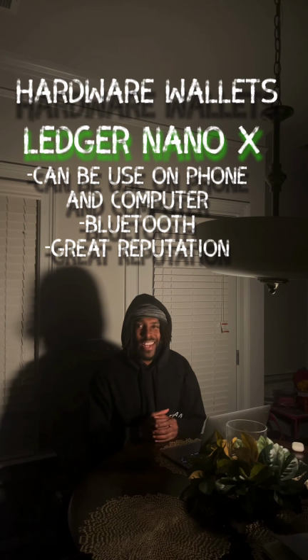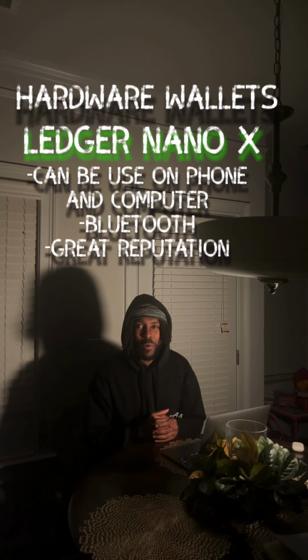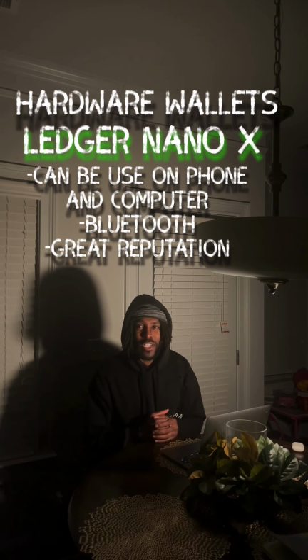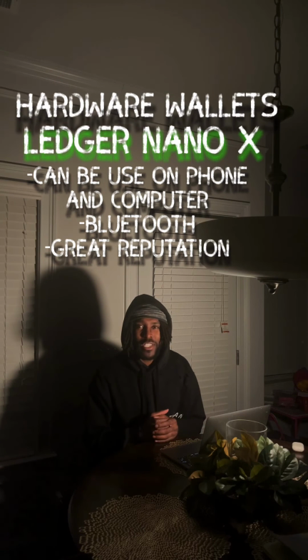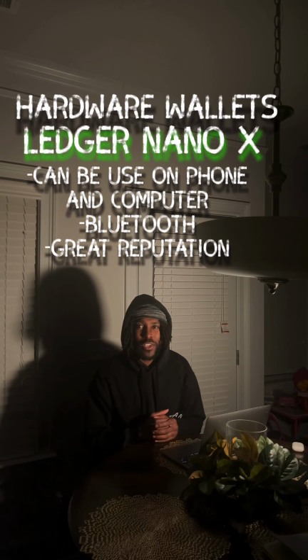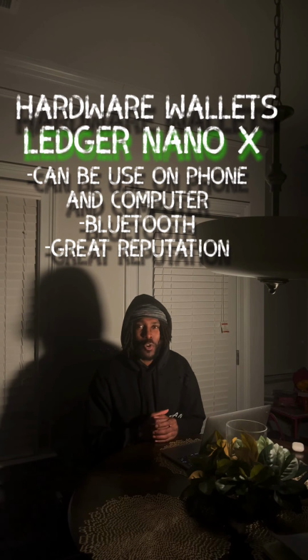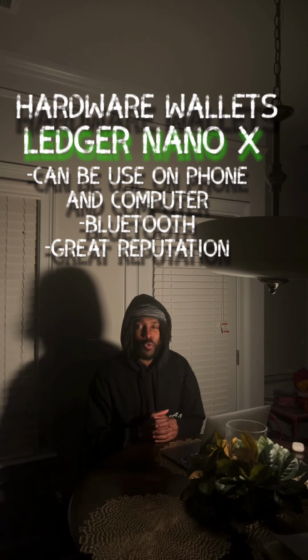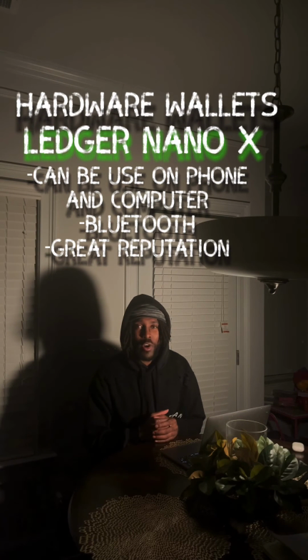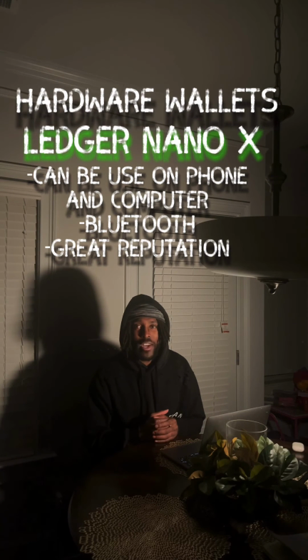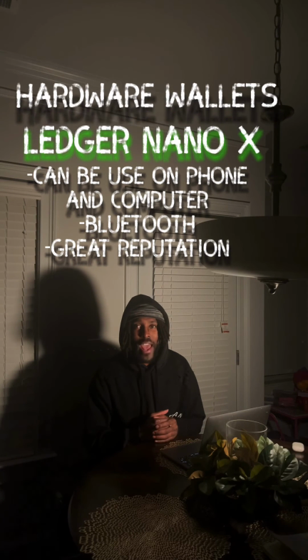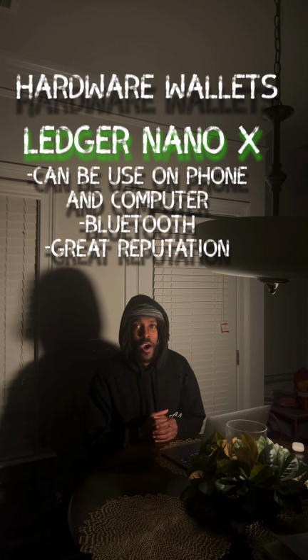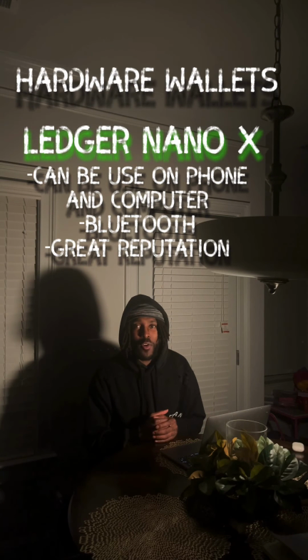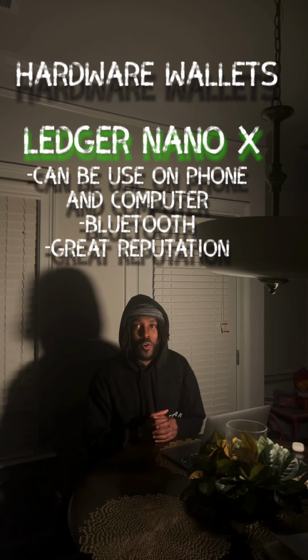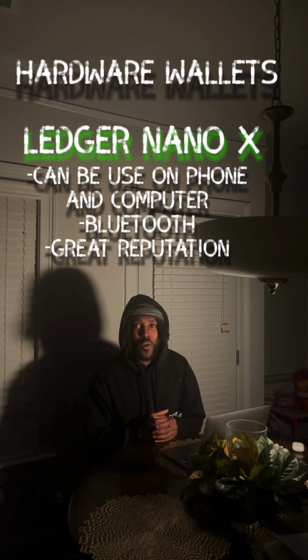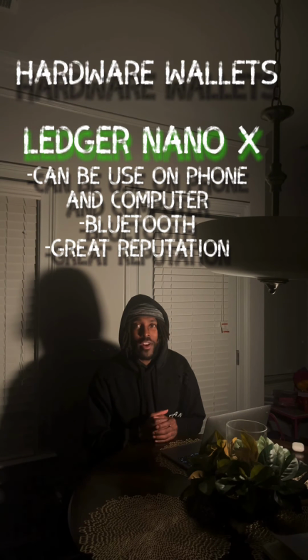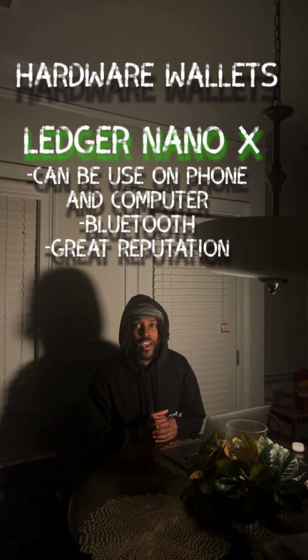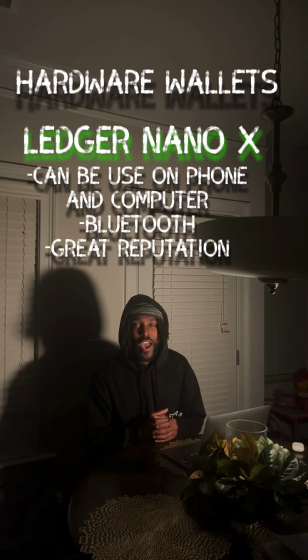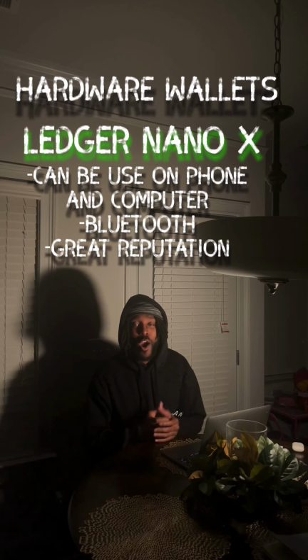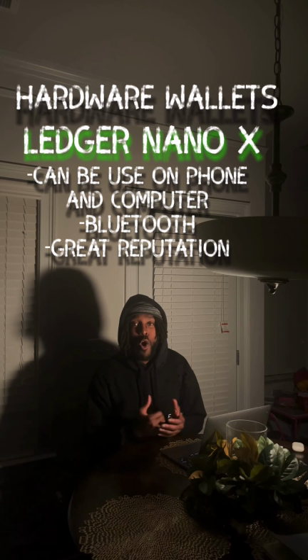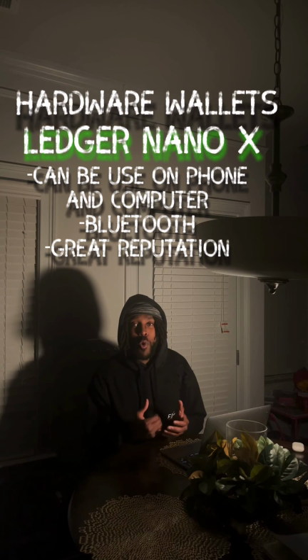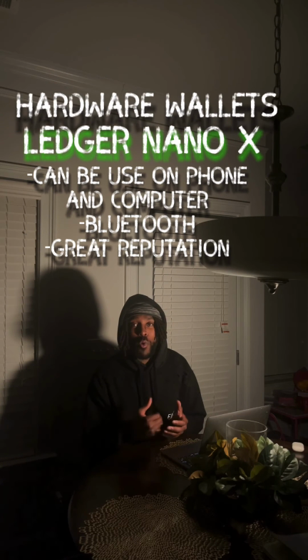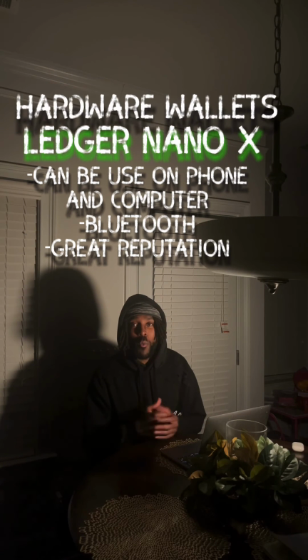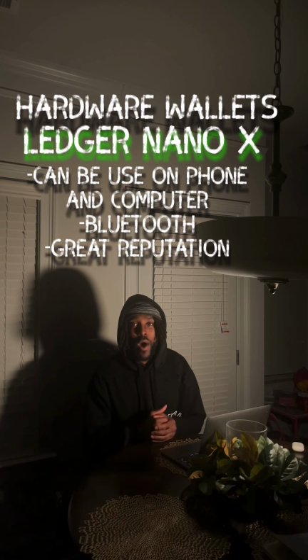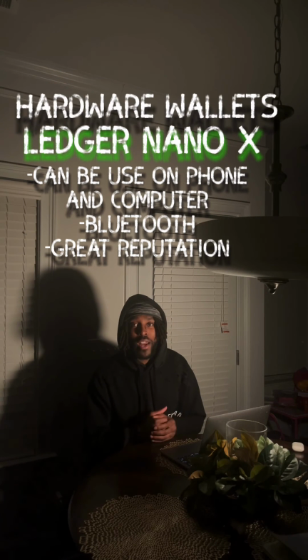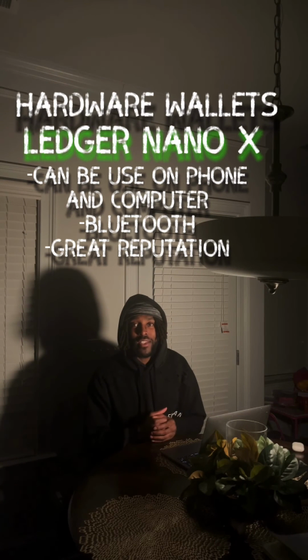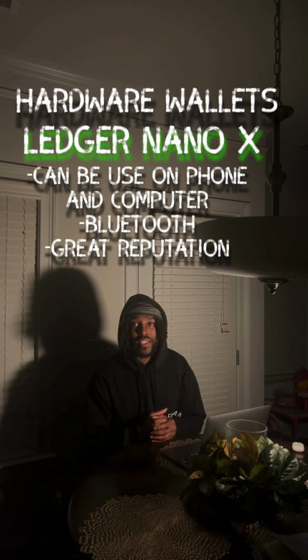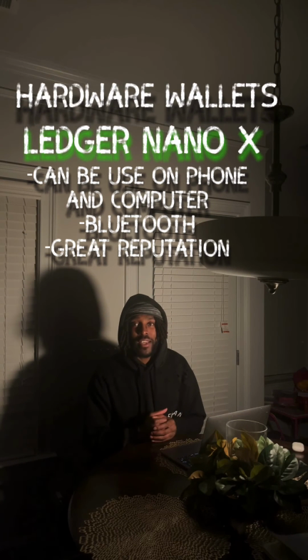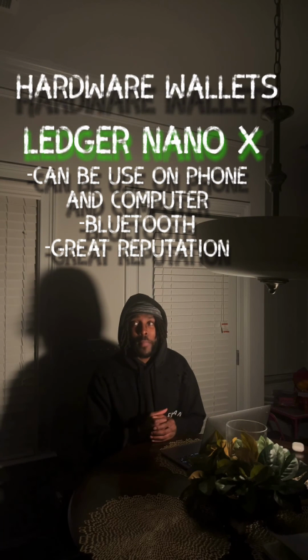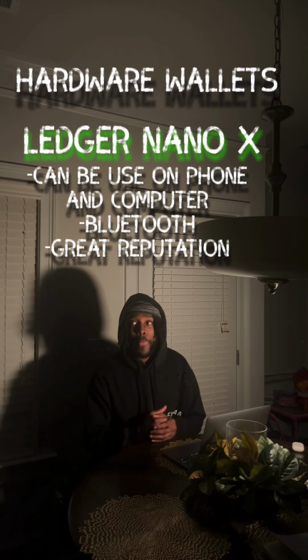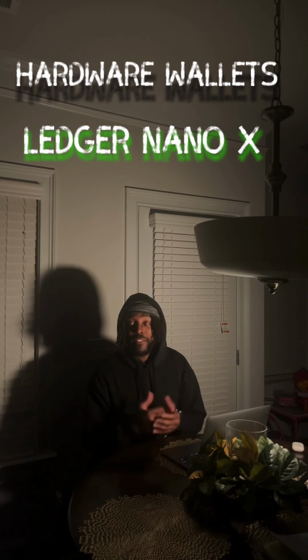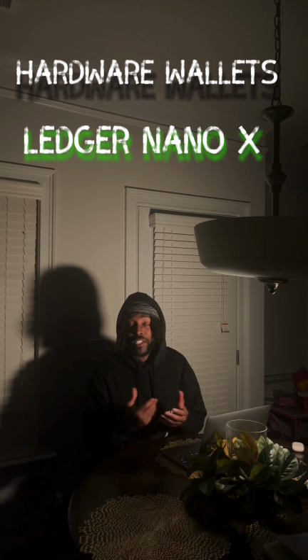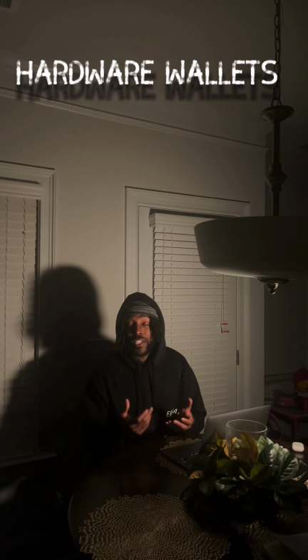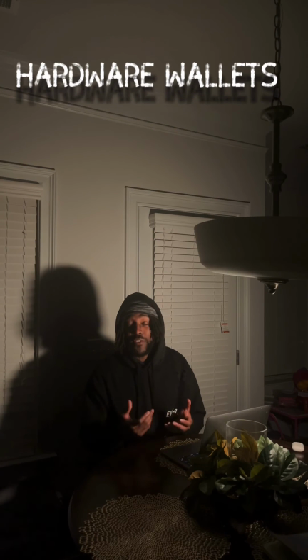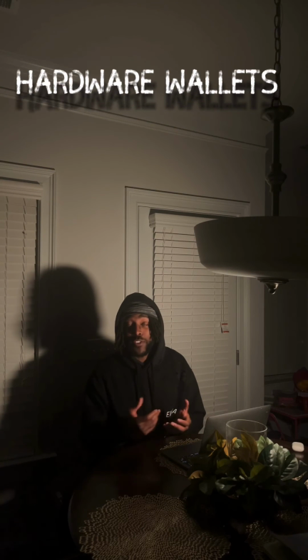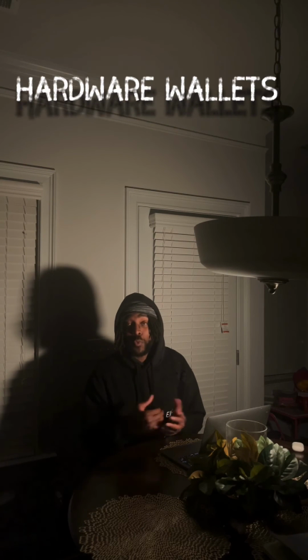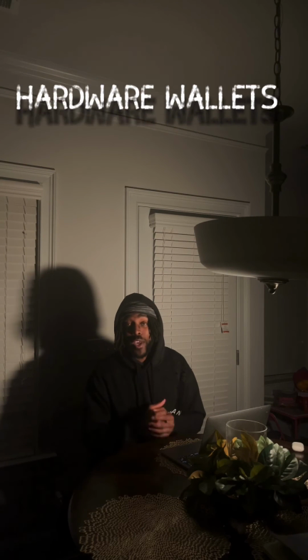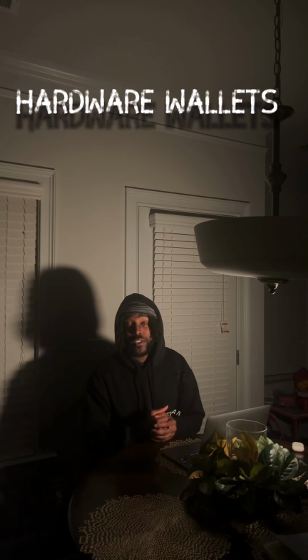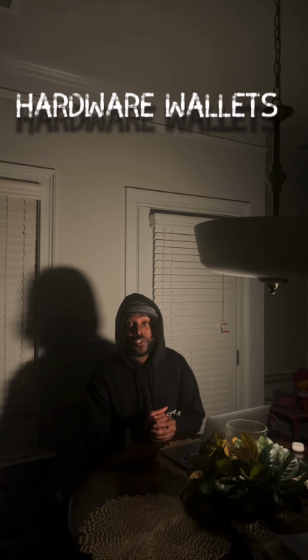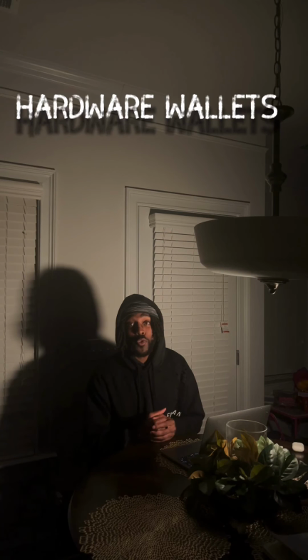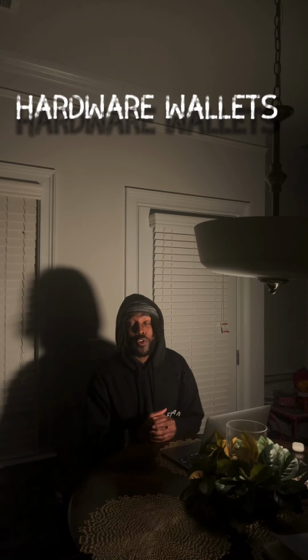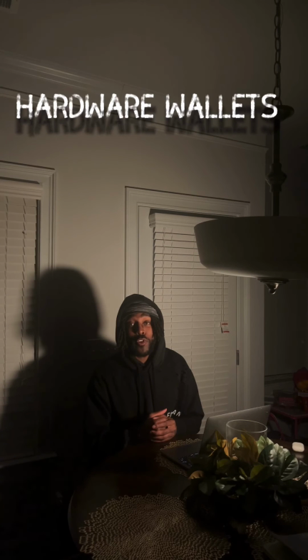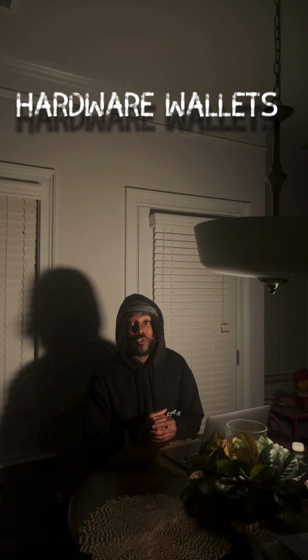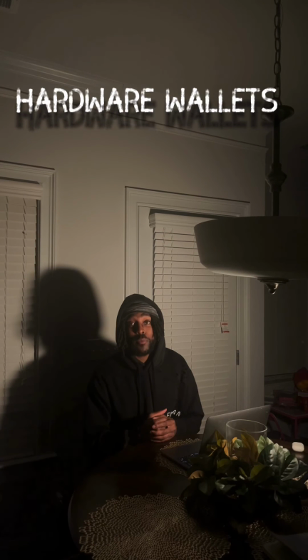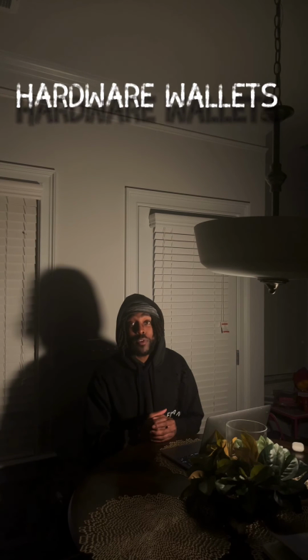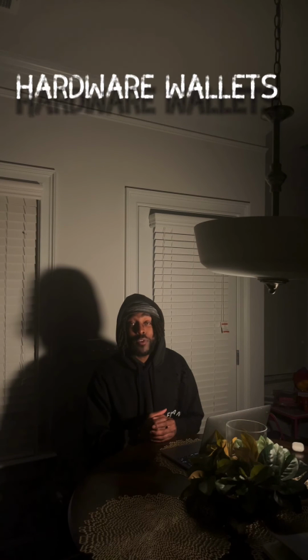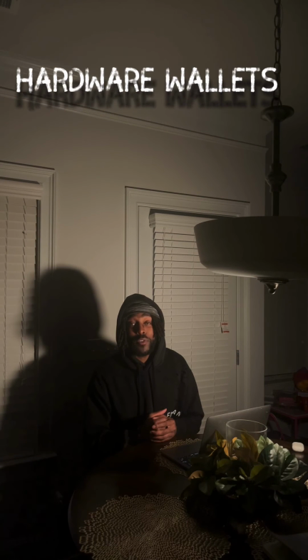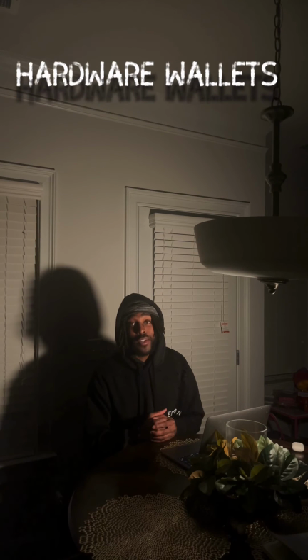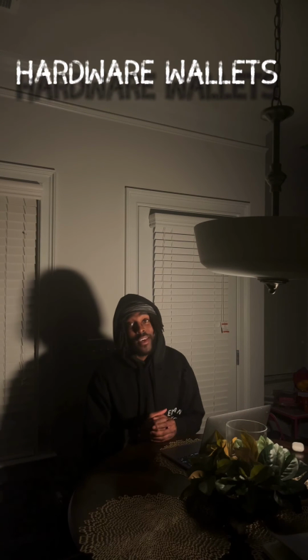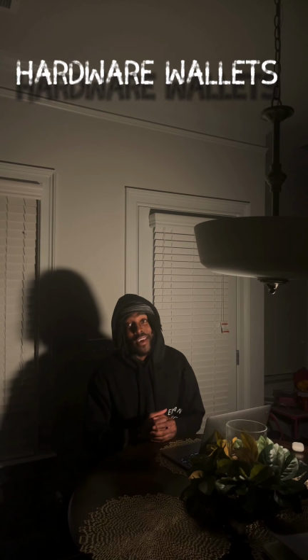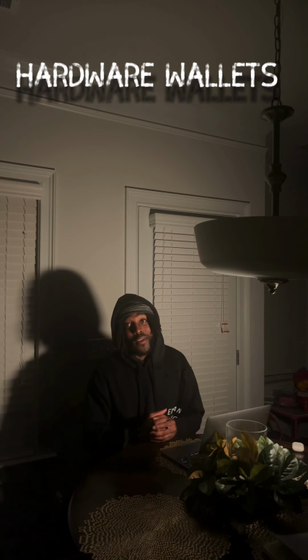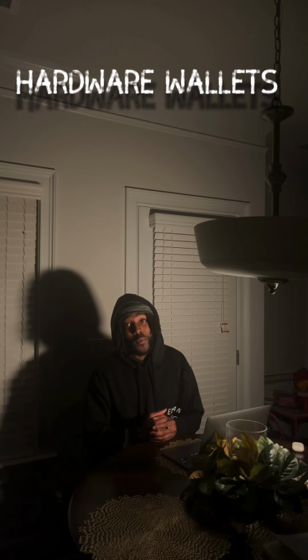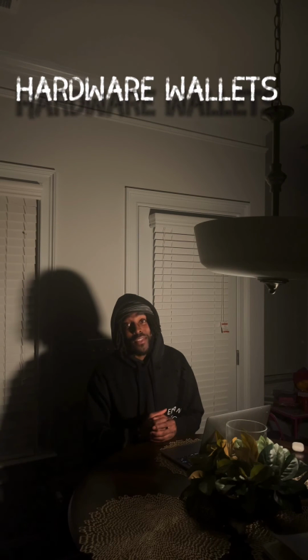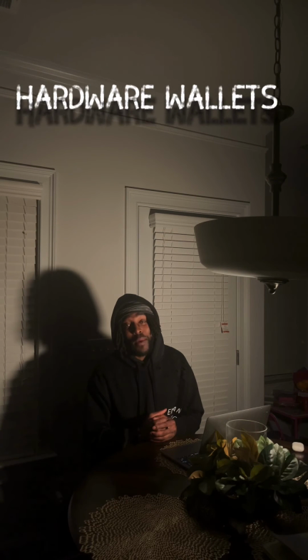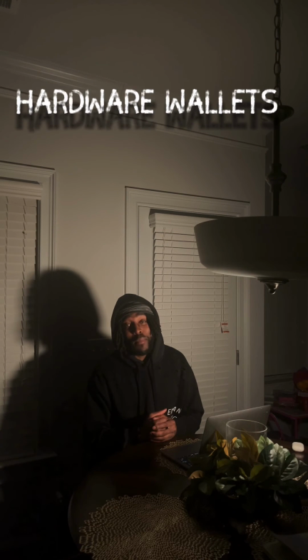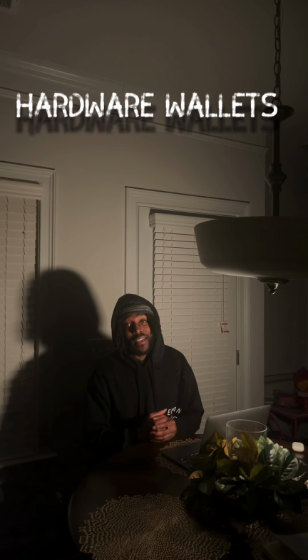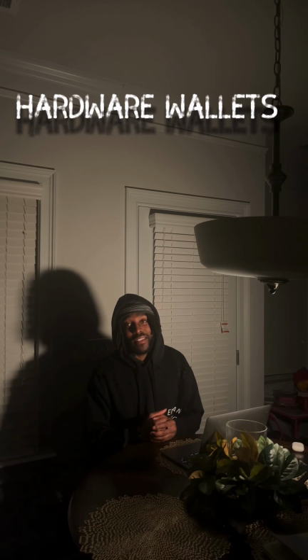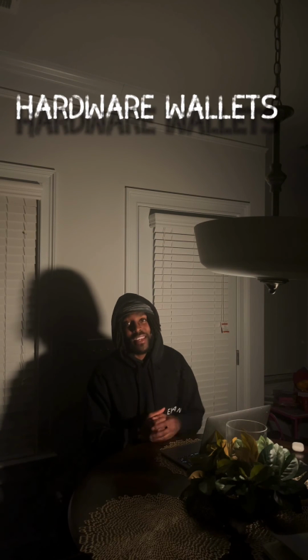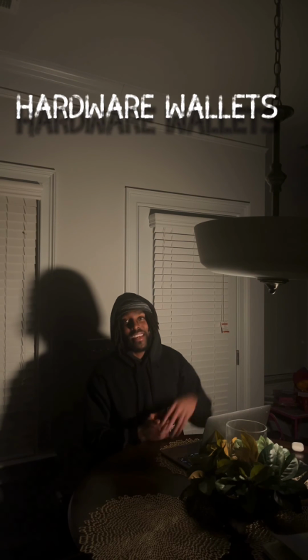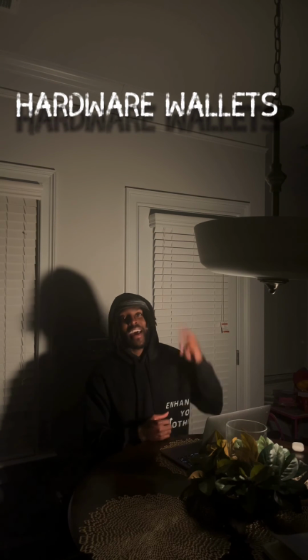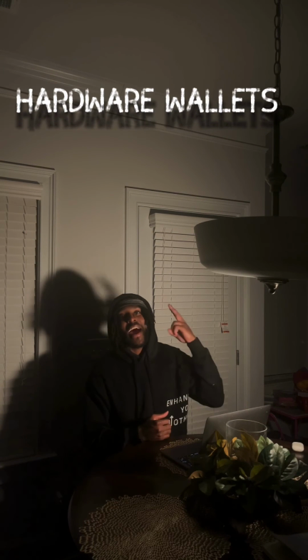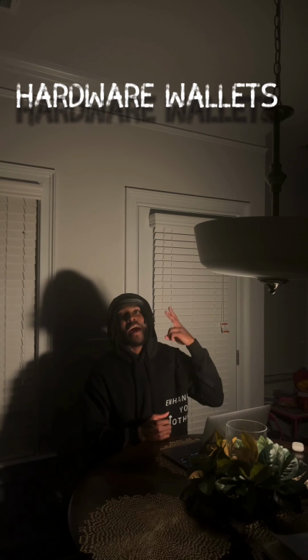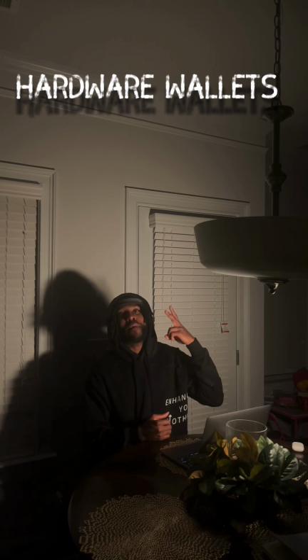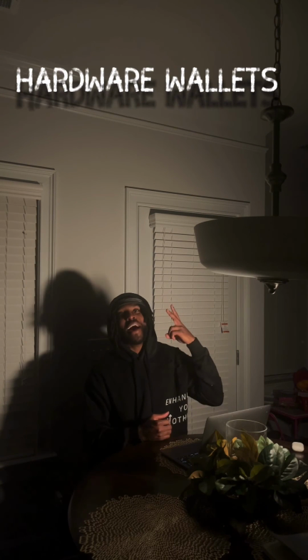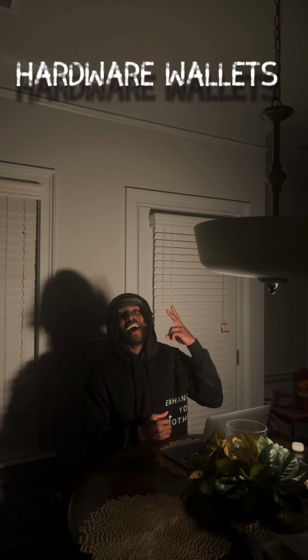That was just a little rundown on hardware wallets and the safest way to store your crypto. And with that being said, I'm out.